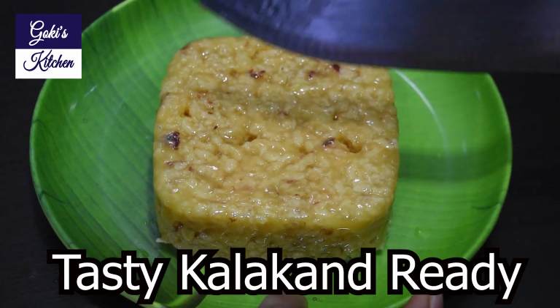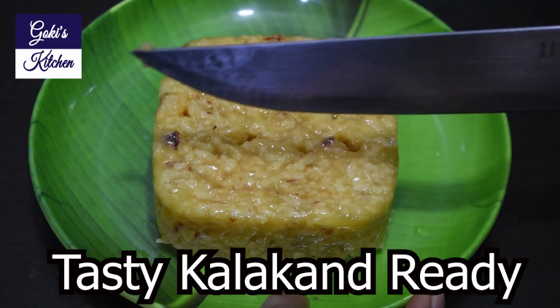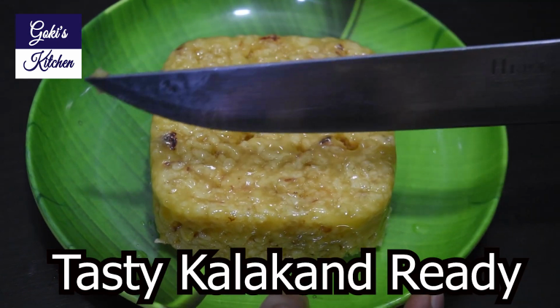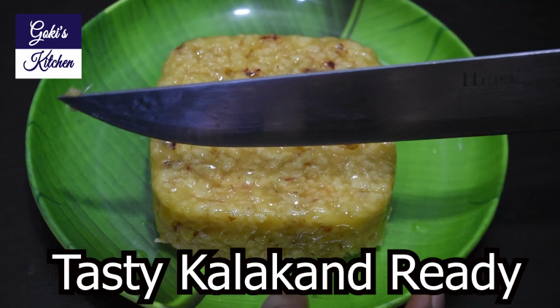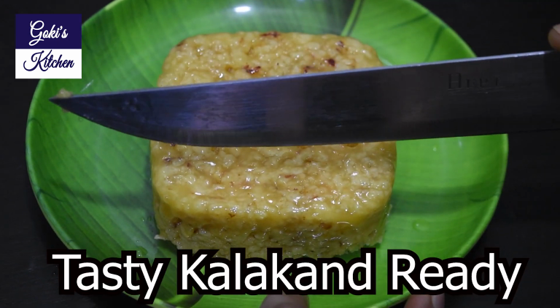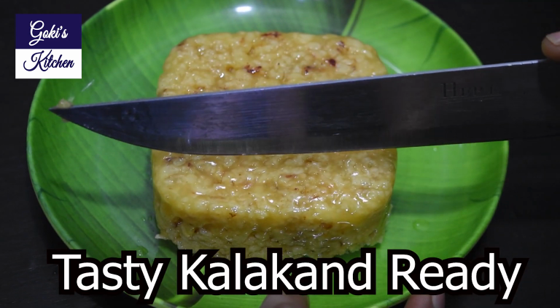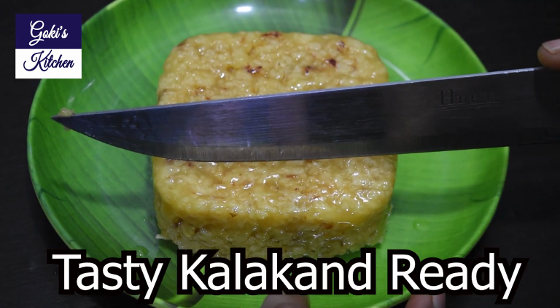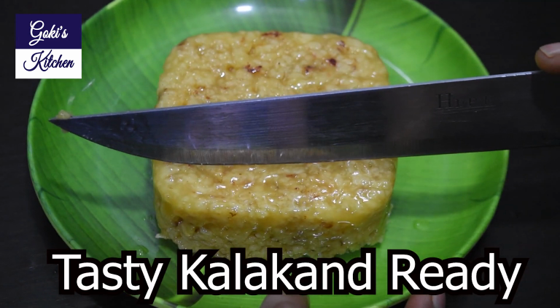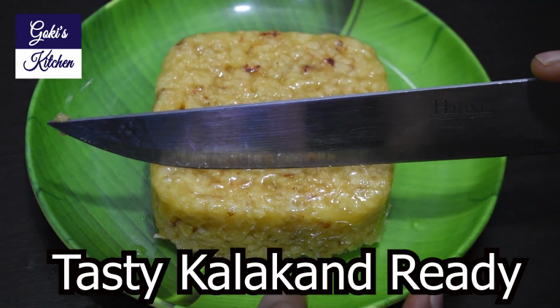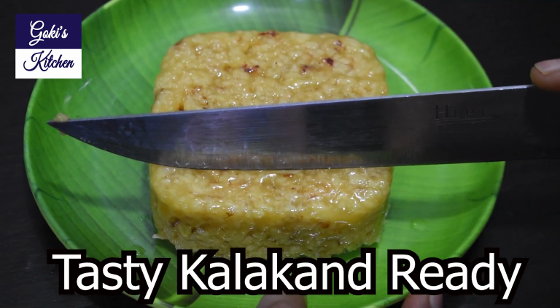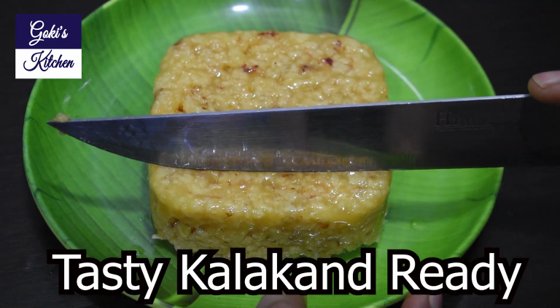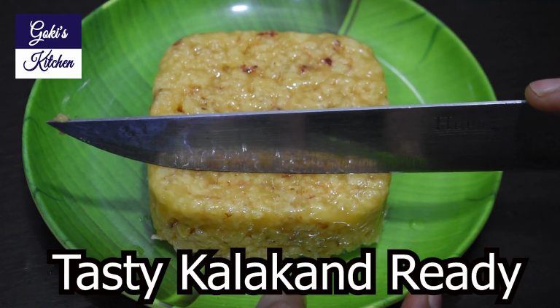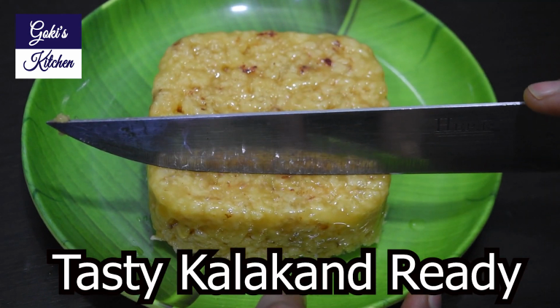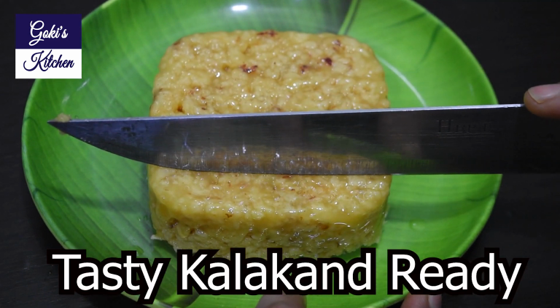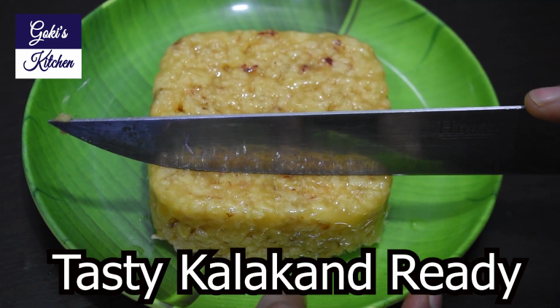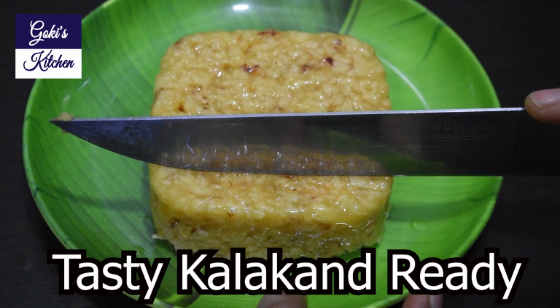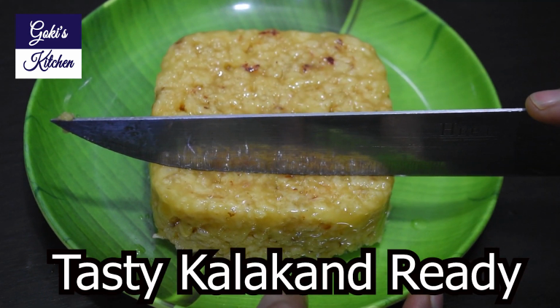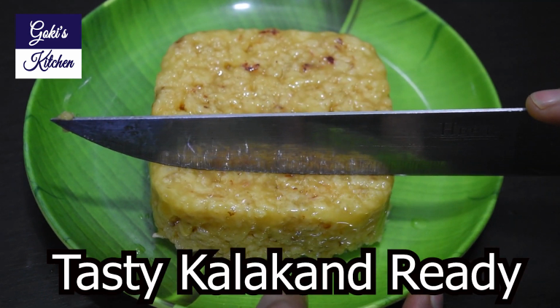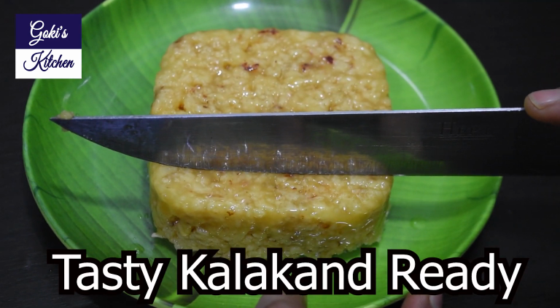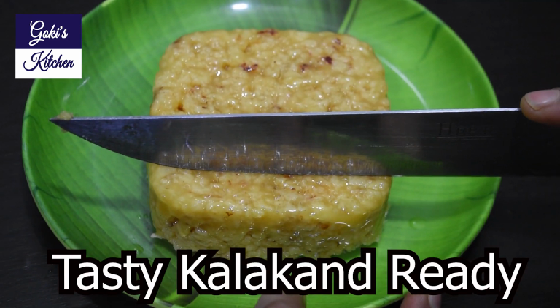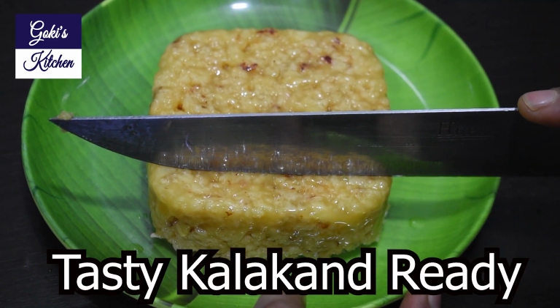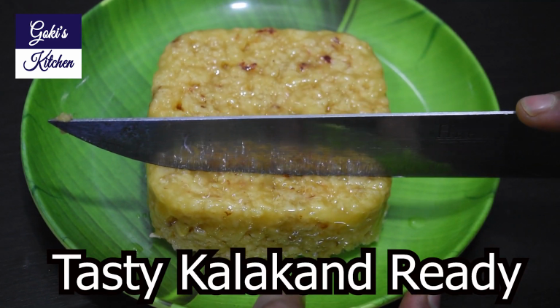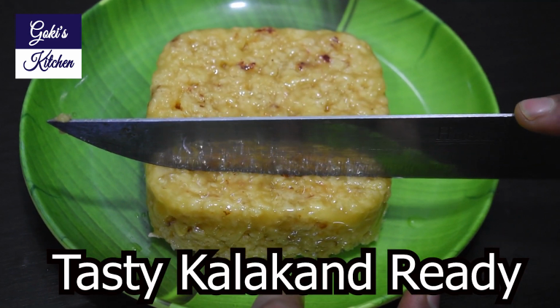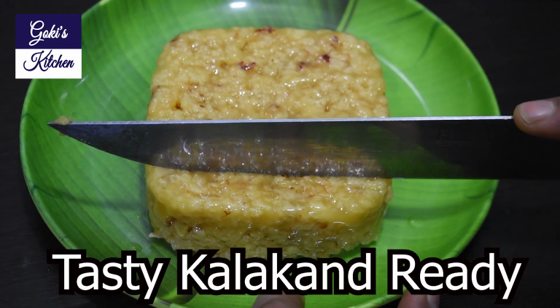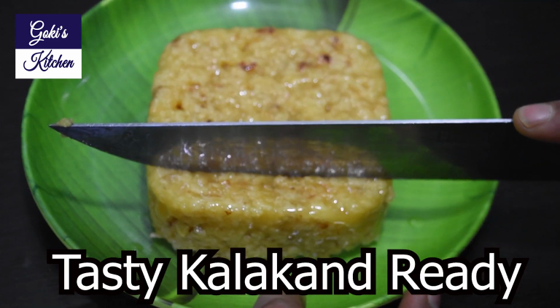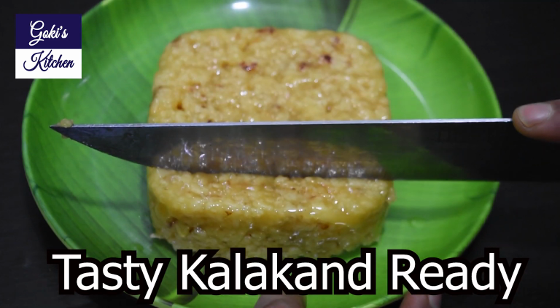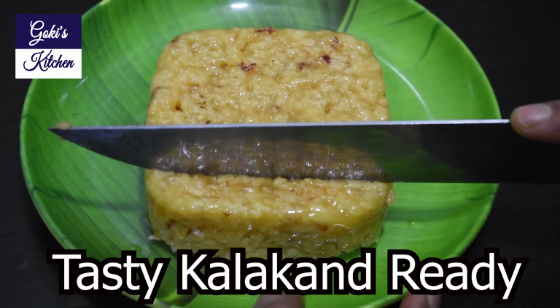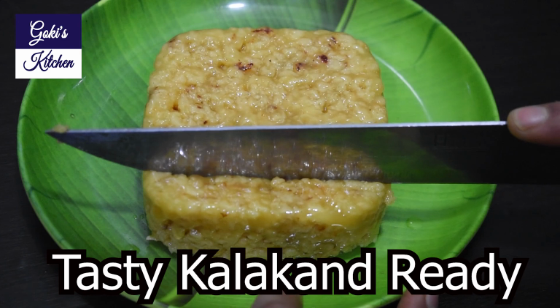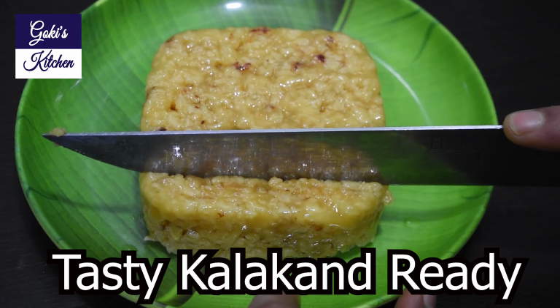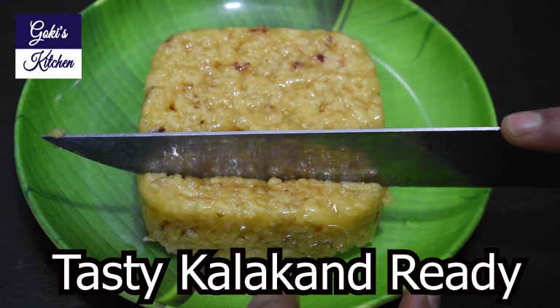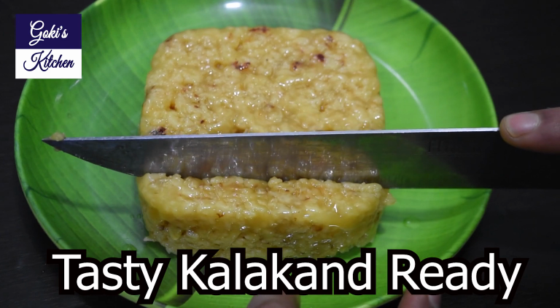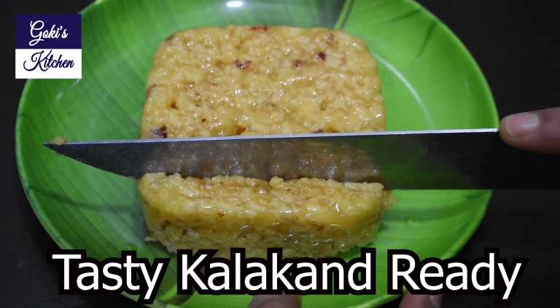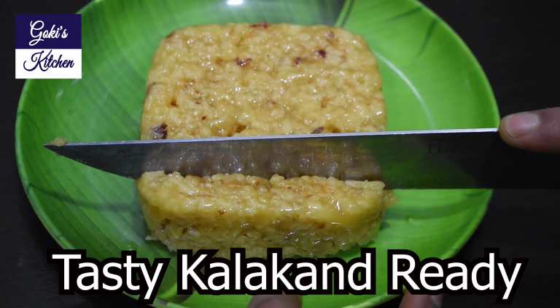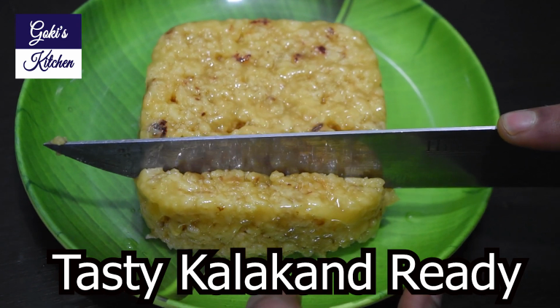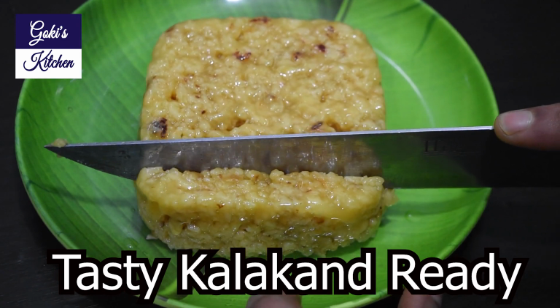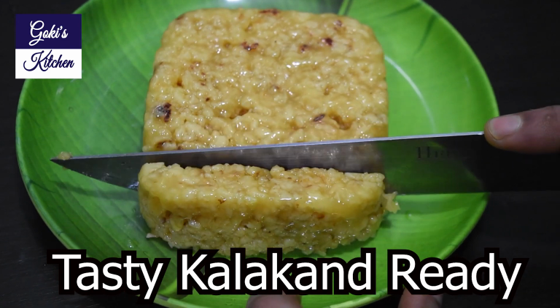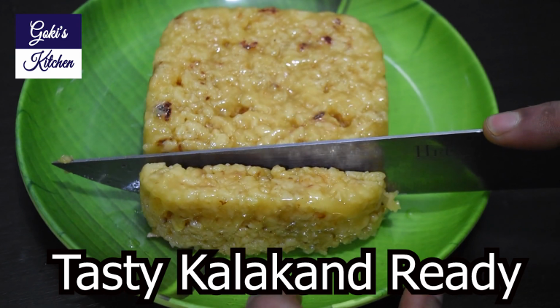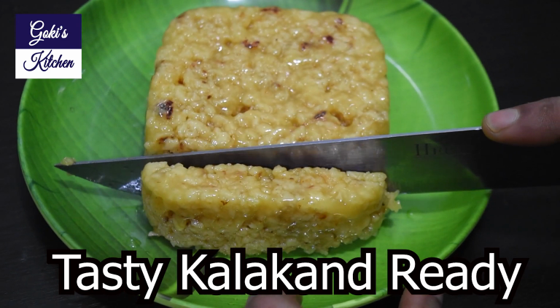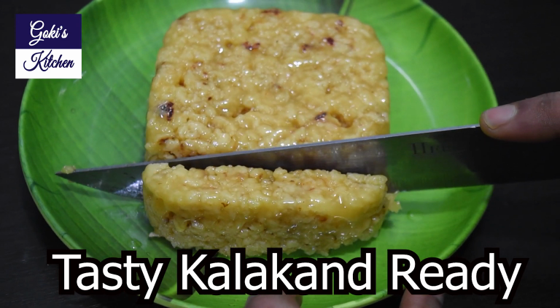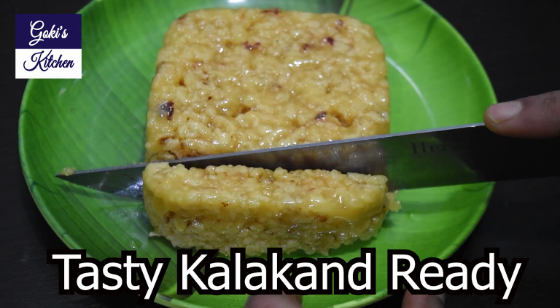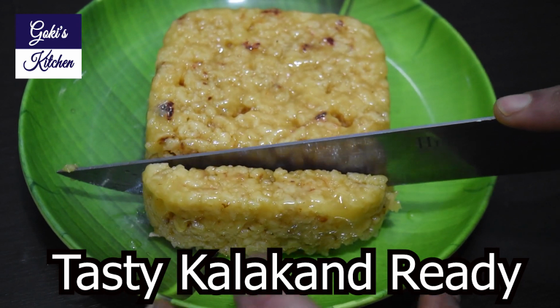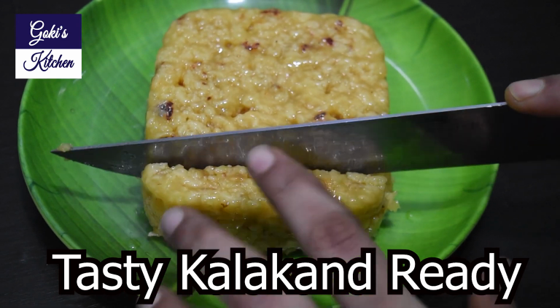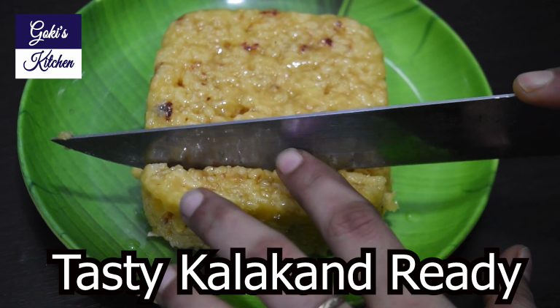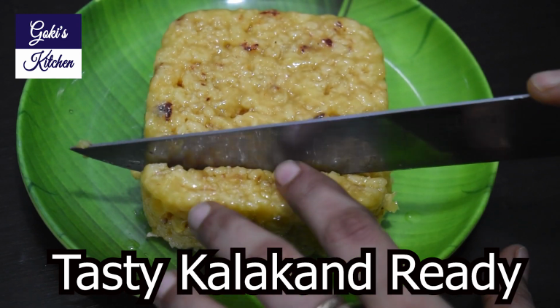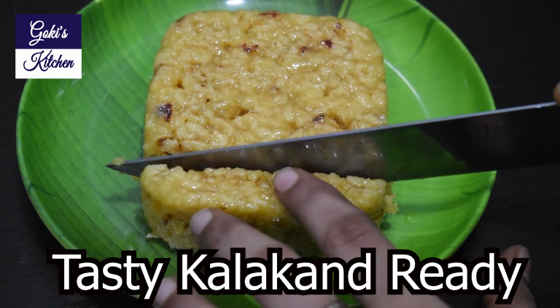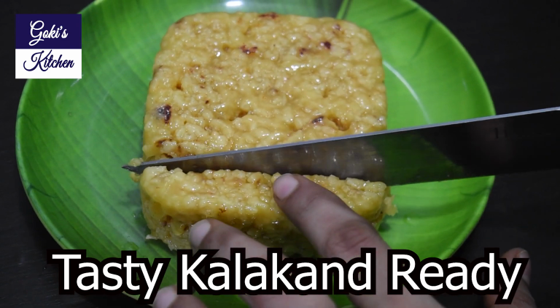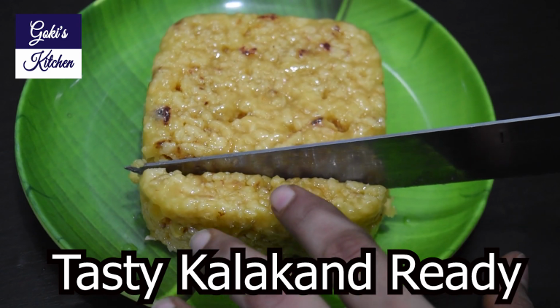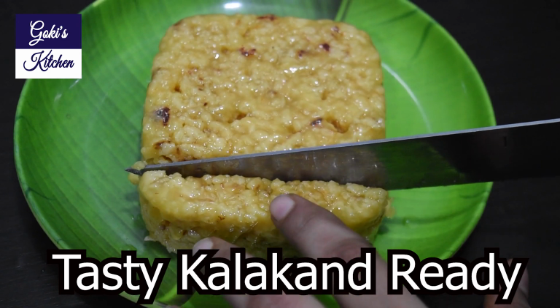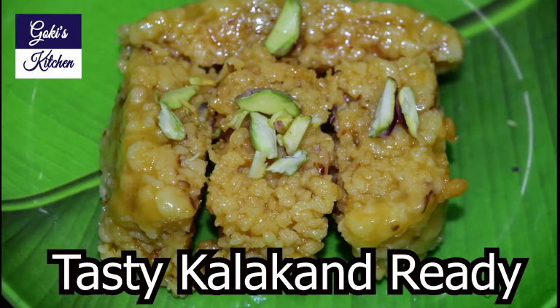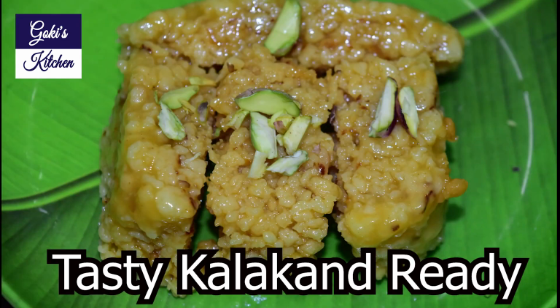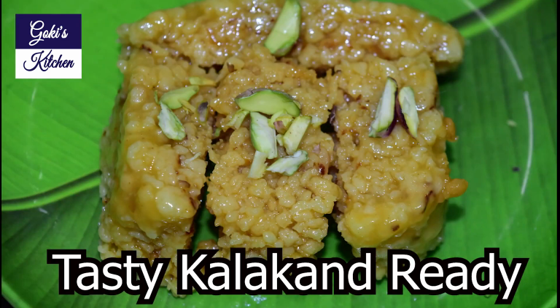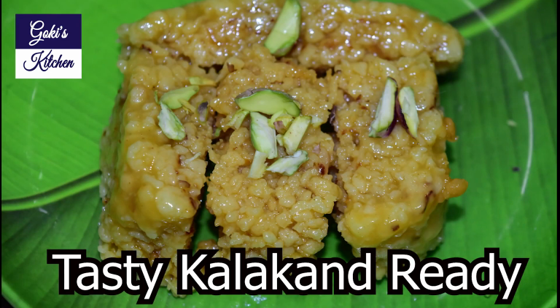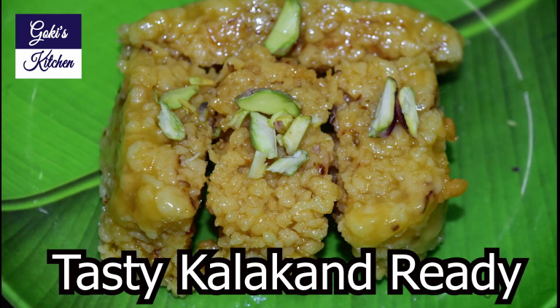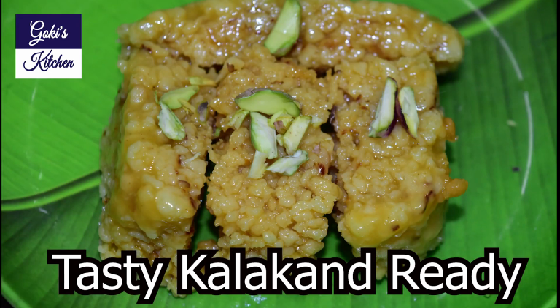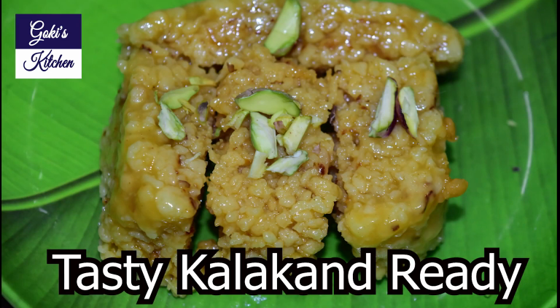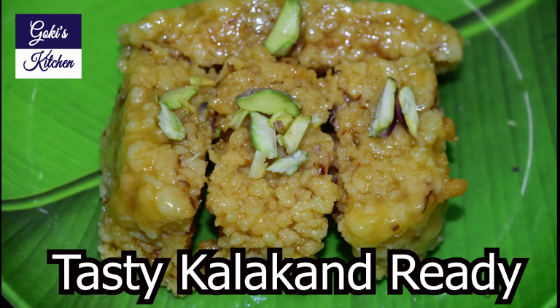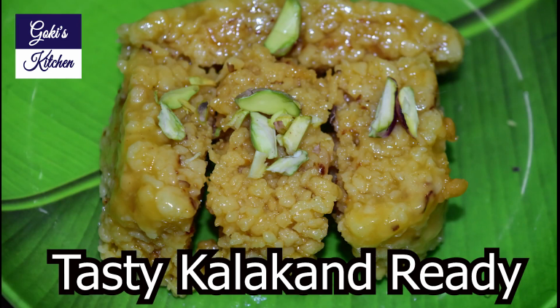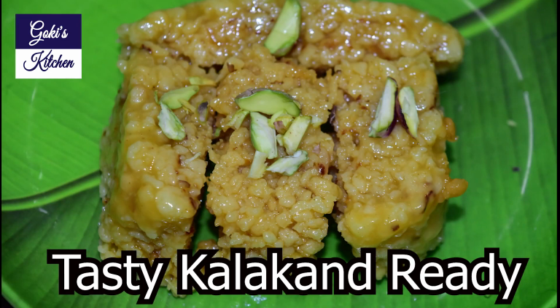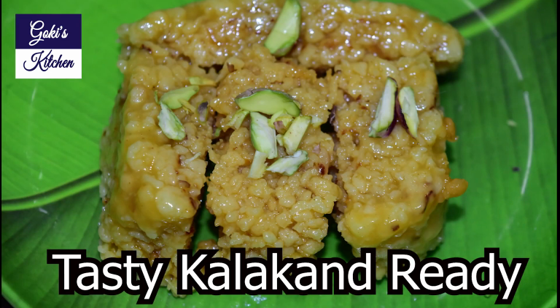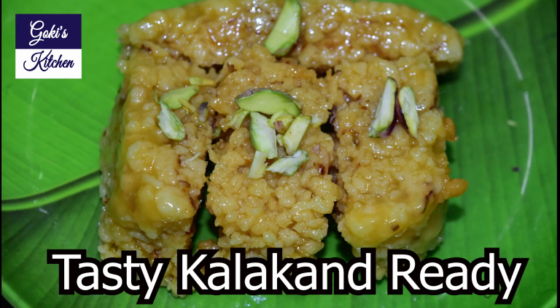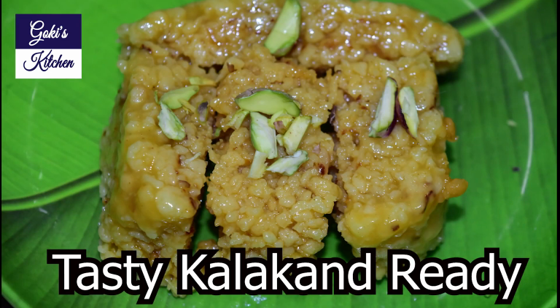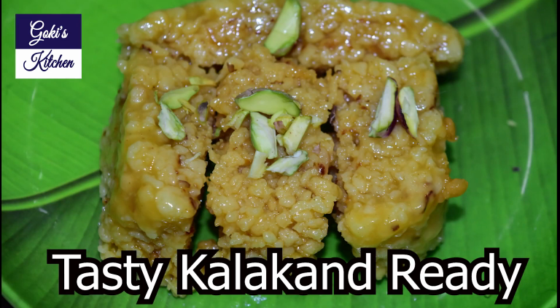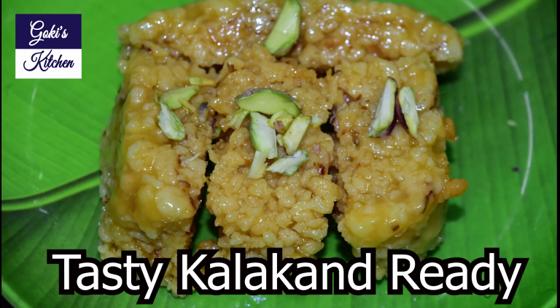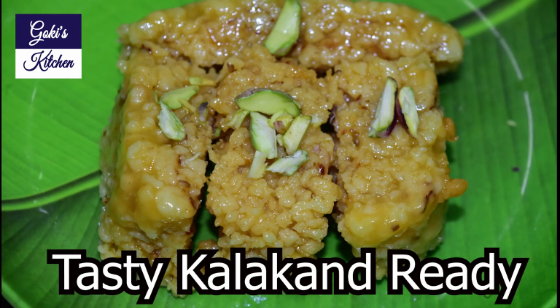If you like this recipe, please like and share and subscribe to Goki's Kitchen. Thank you!